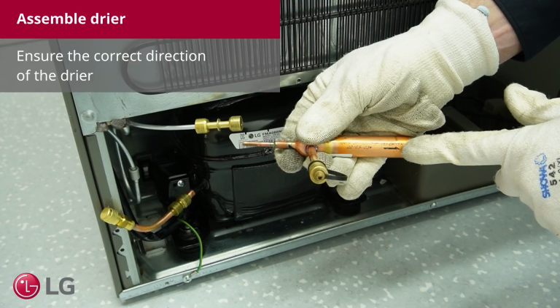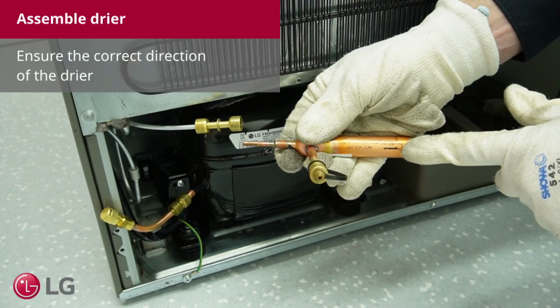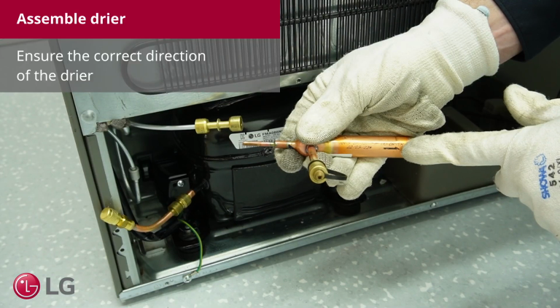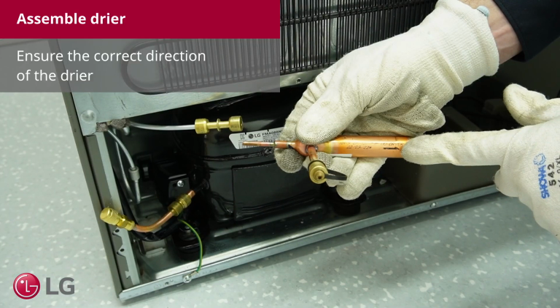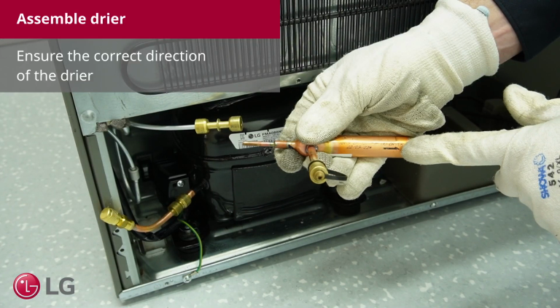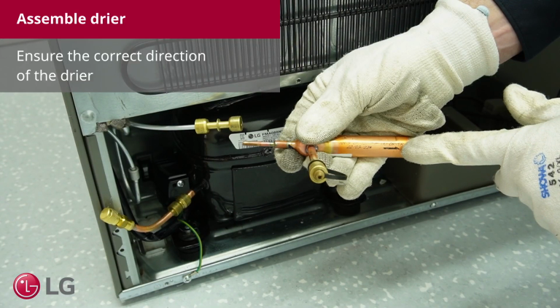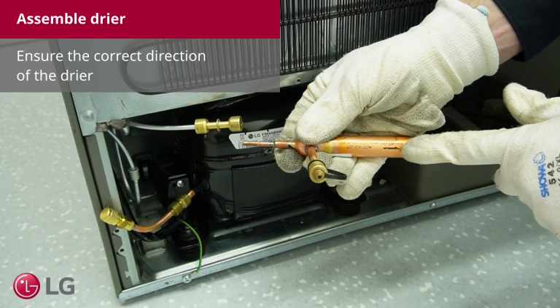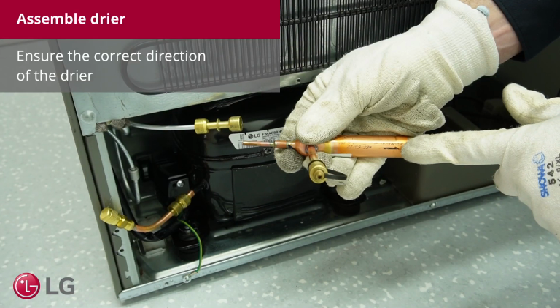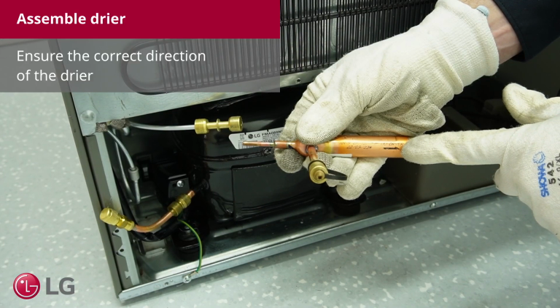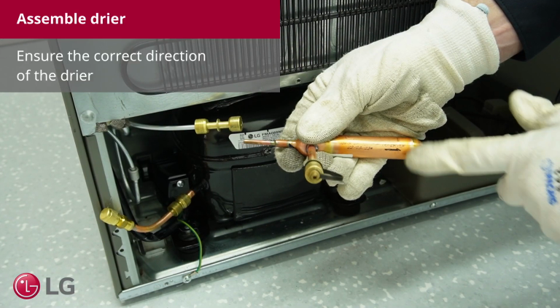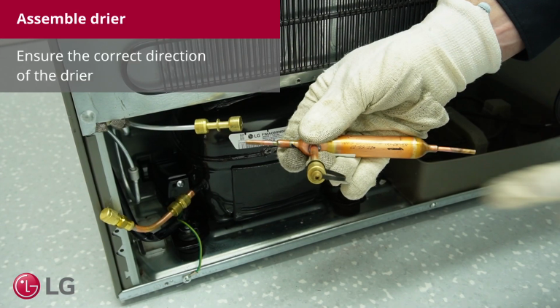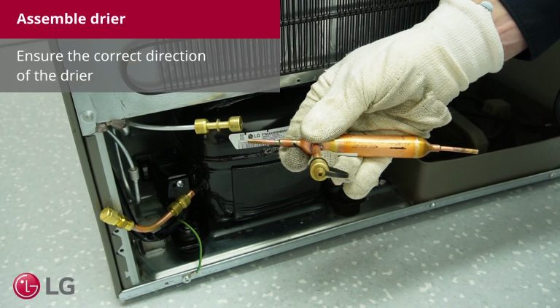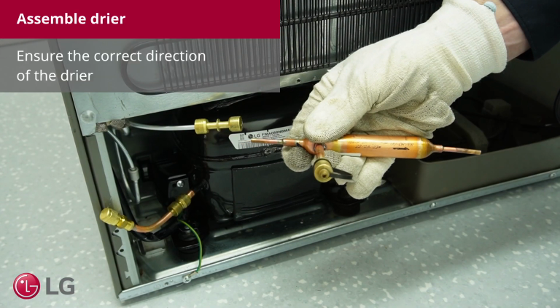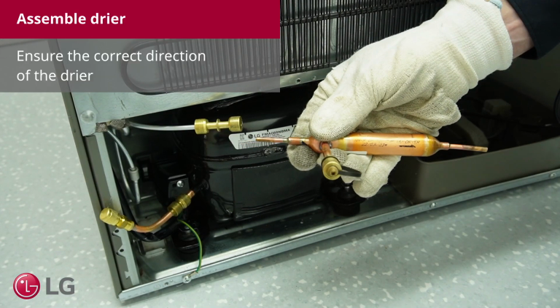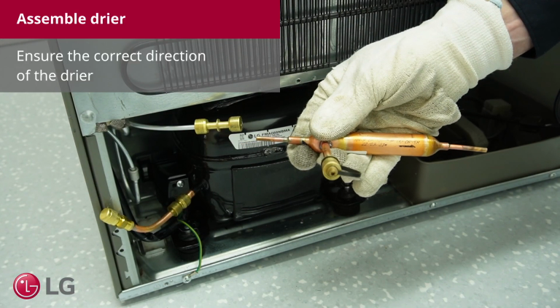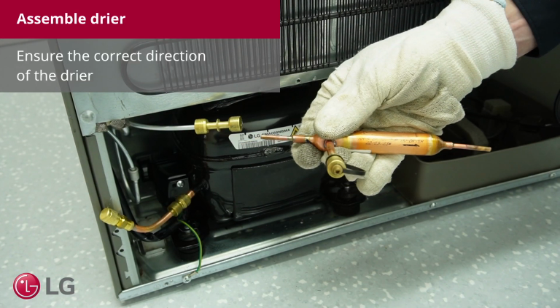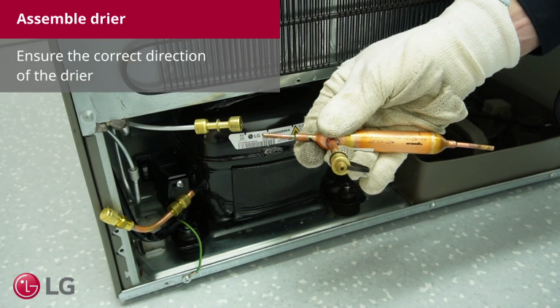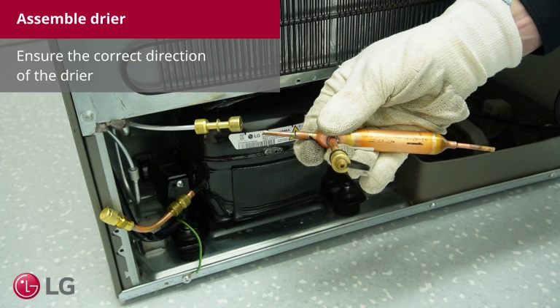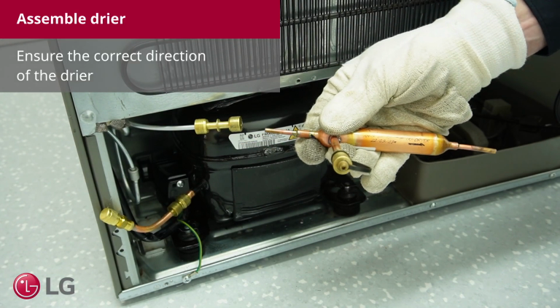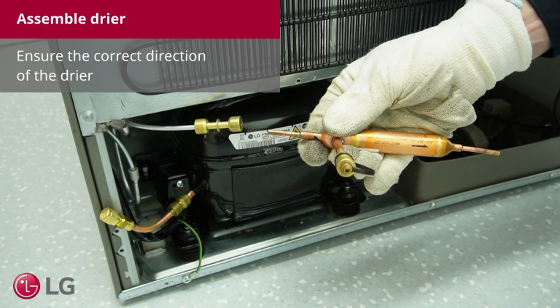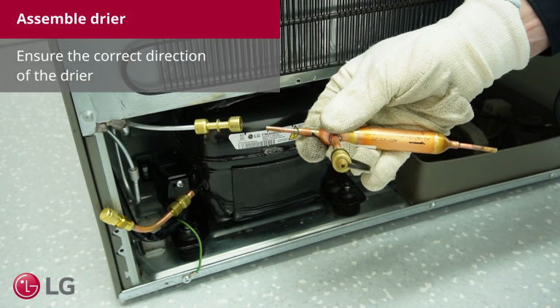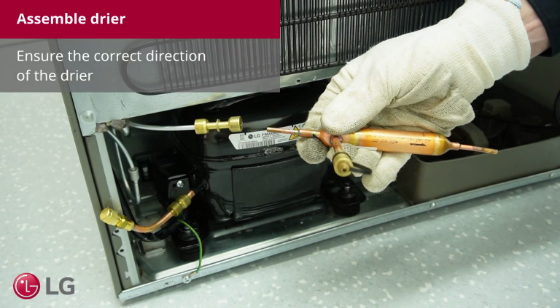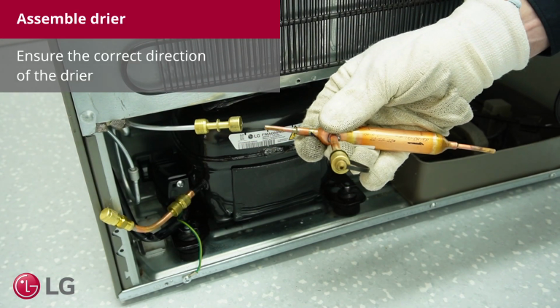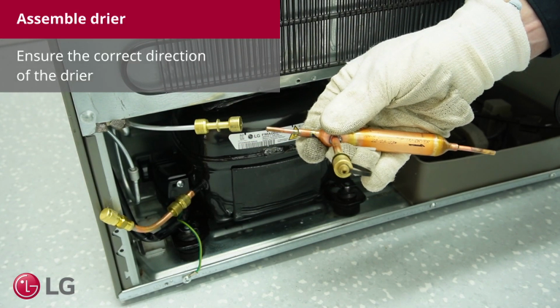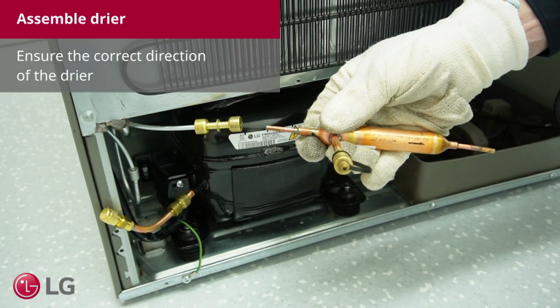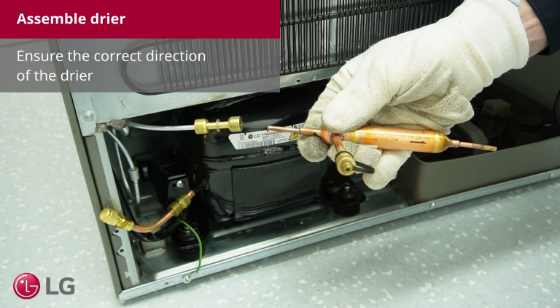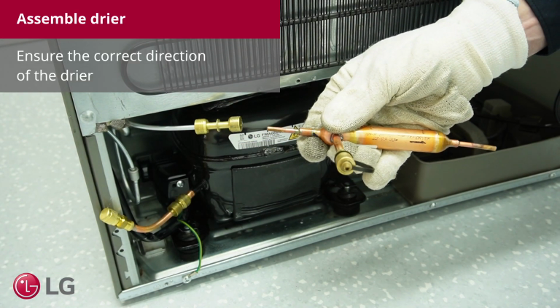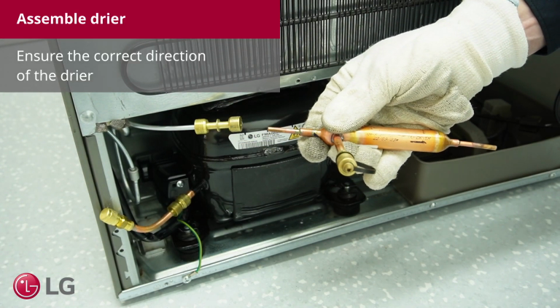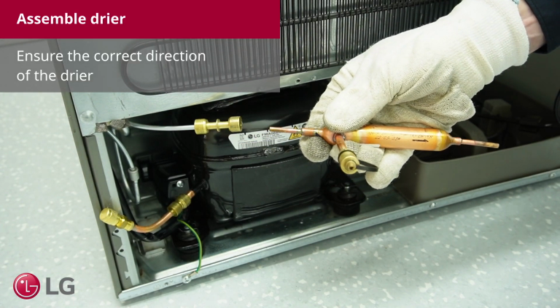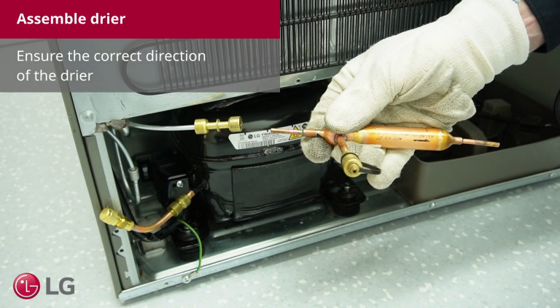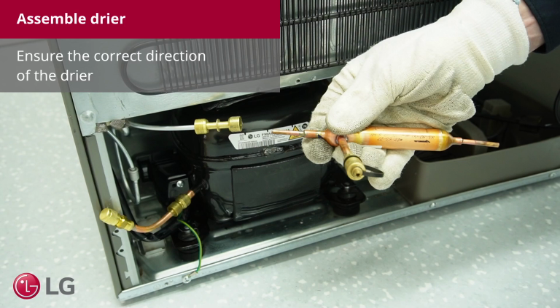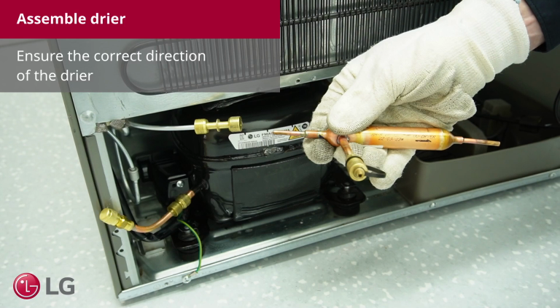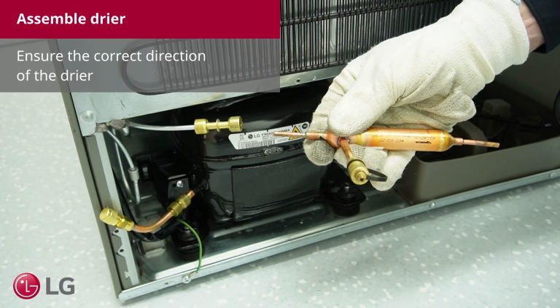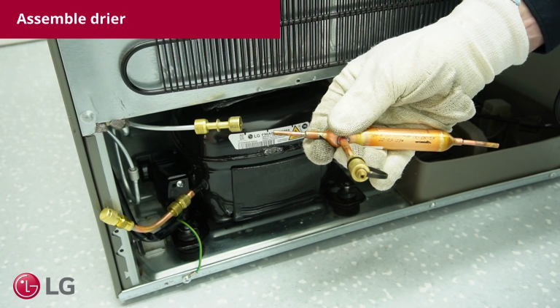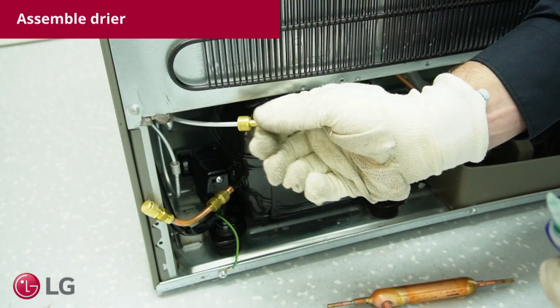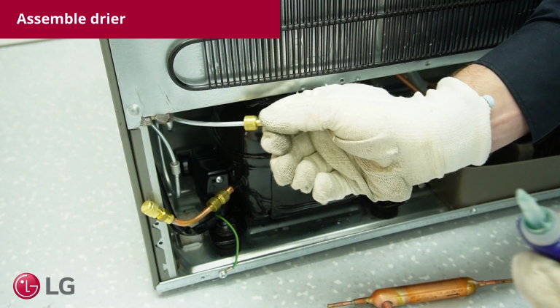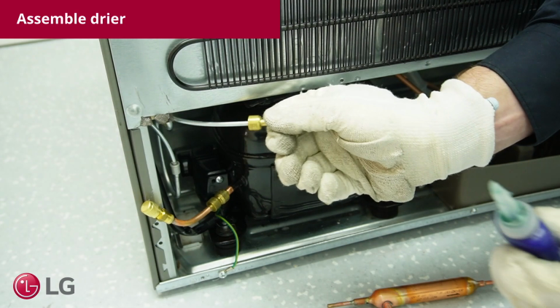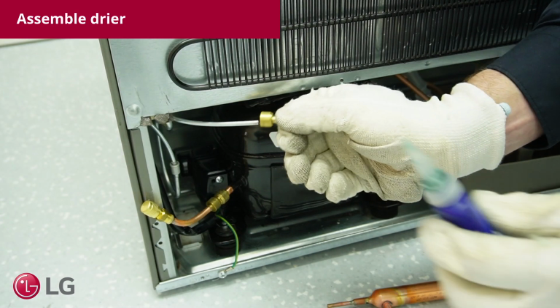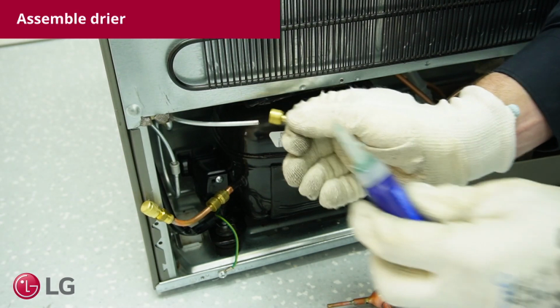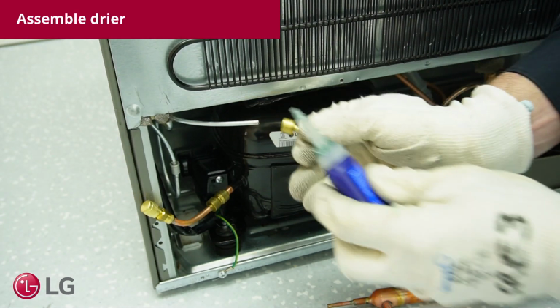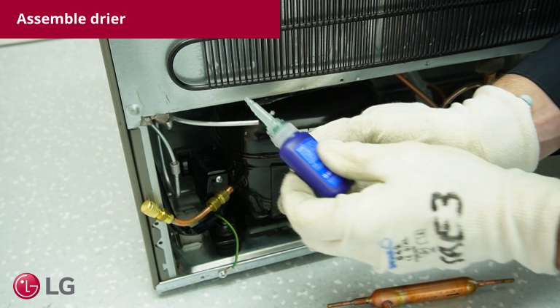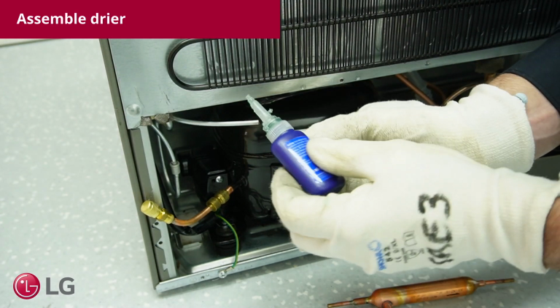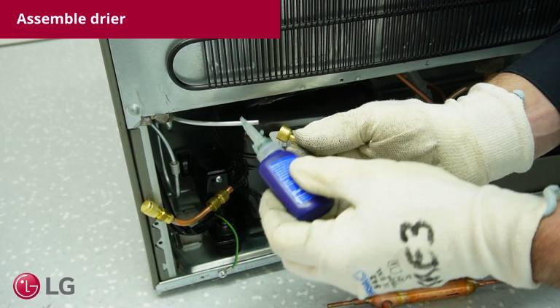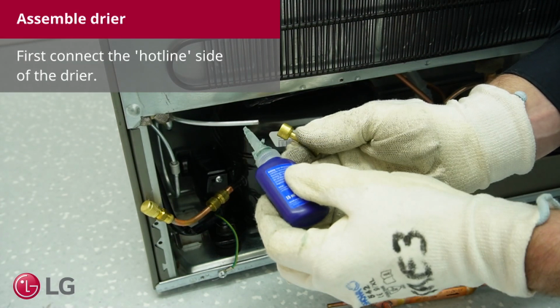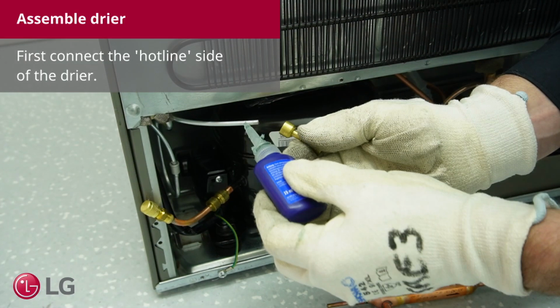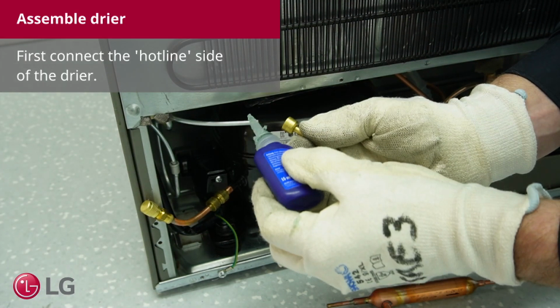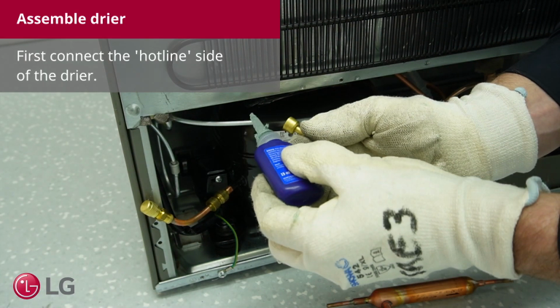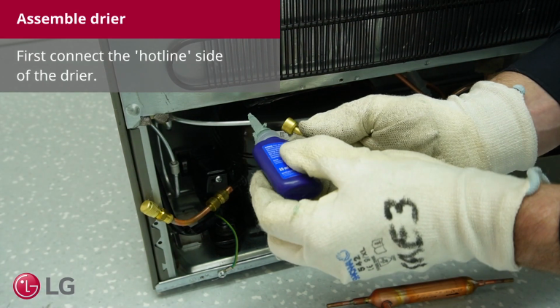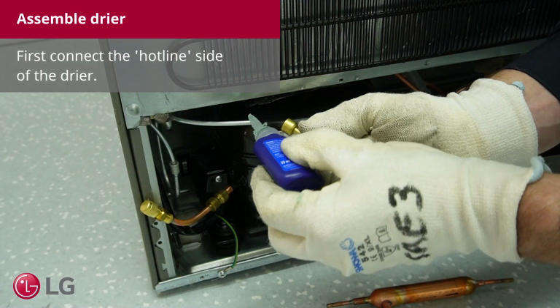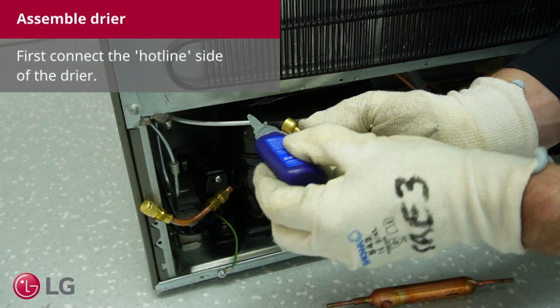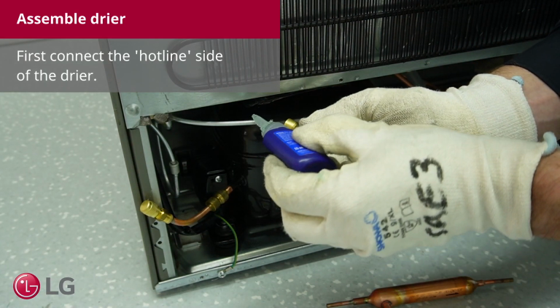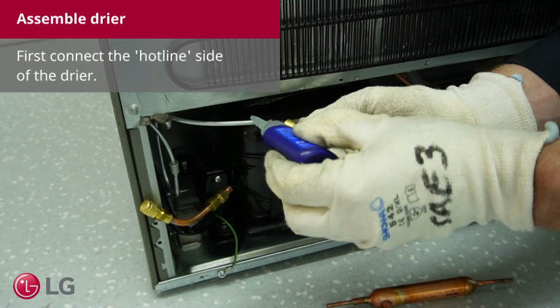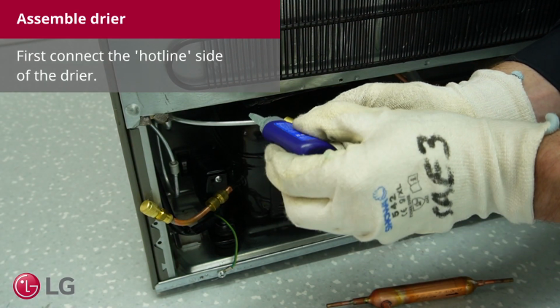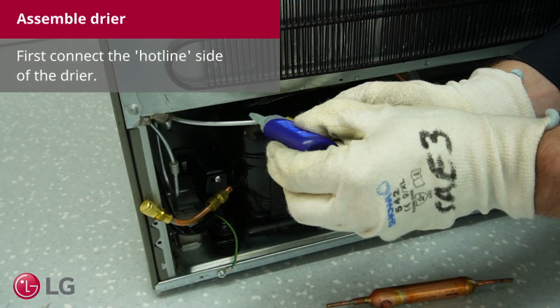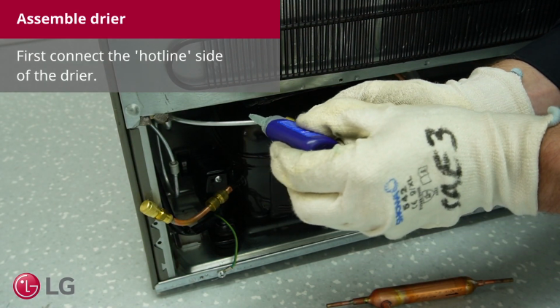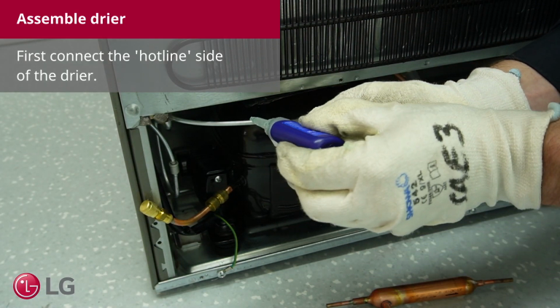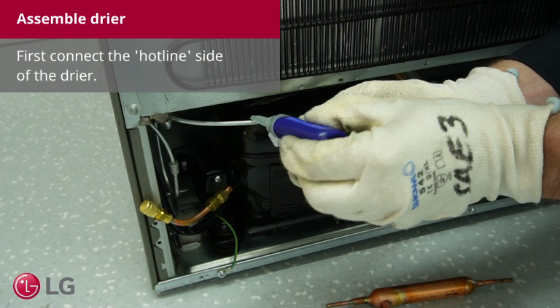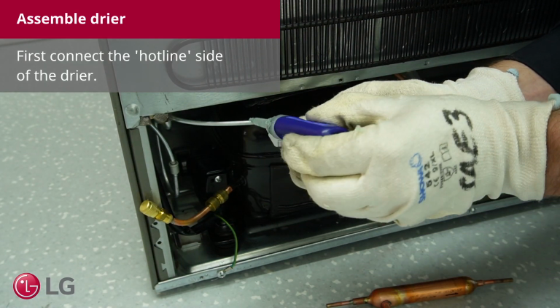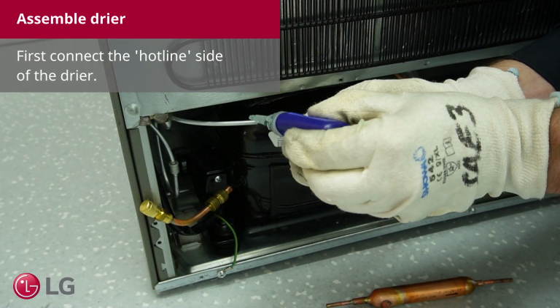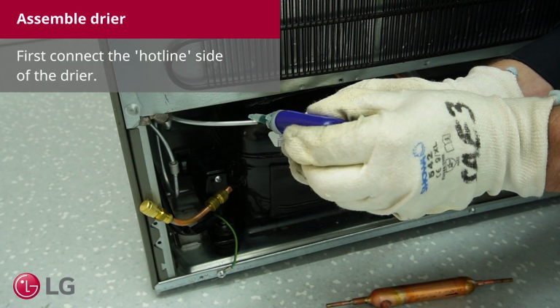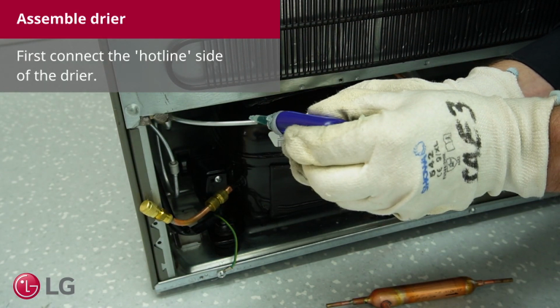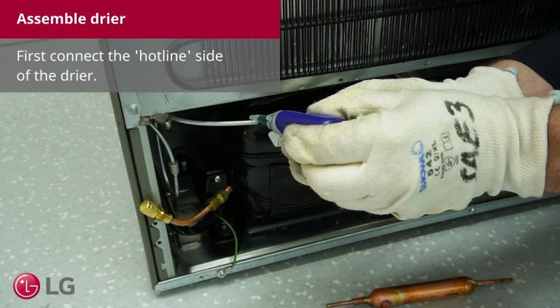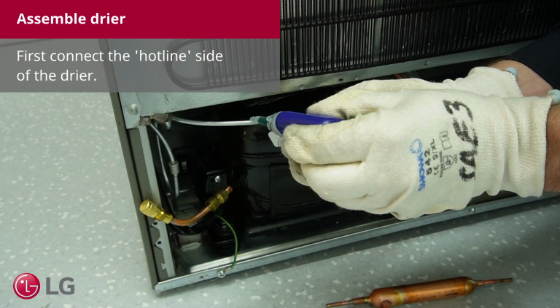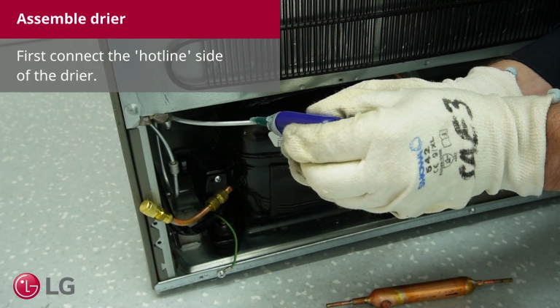Ensure the correct direction of the dryer. First, connect the hotline side of the dryer.